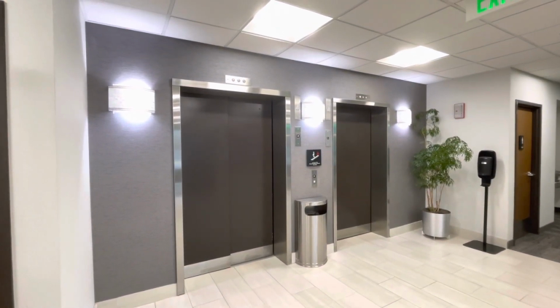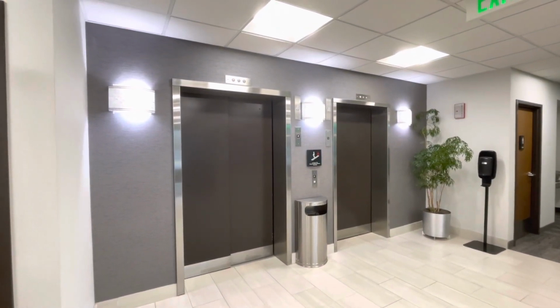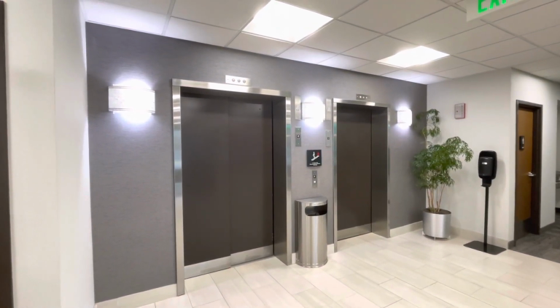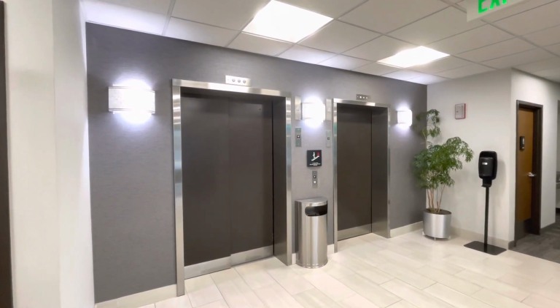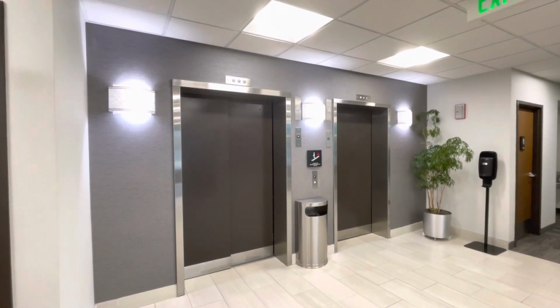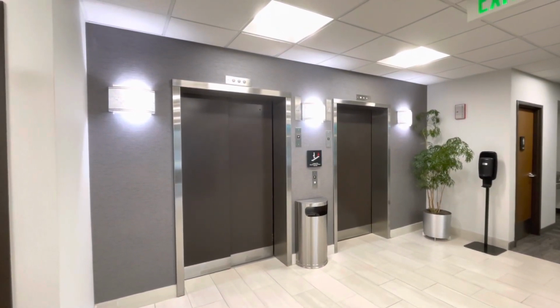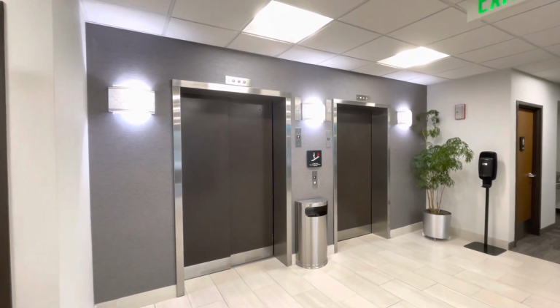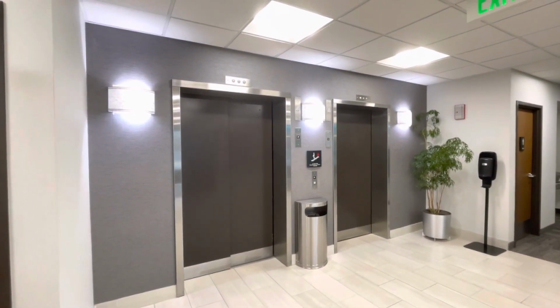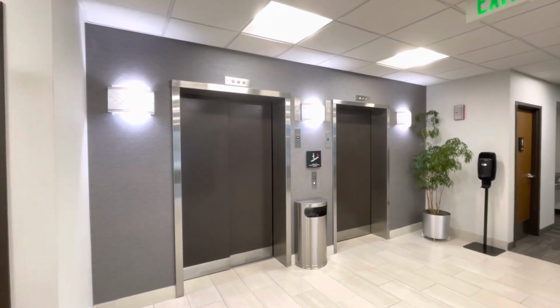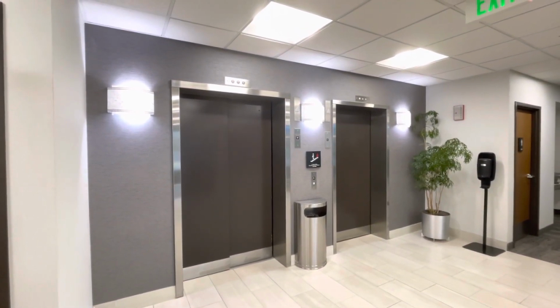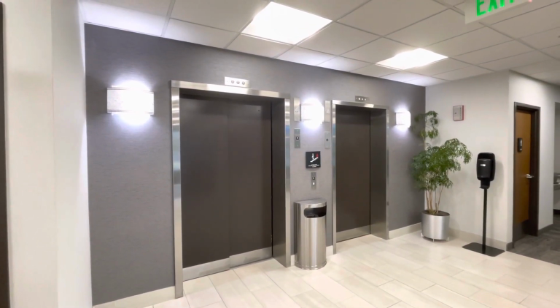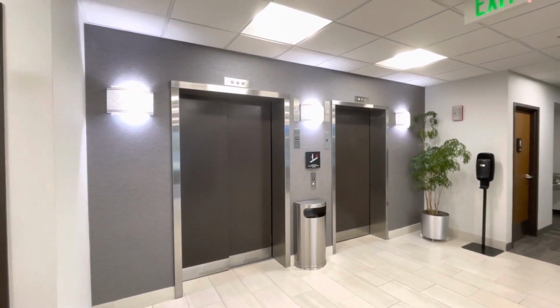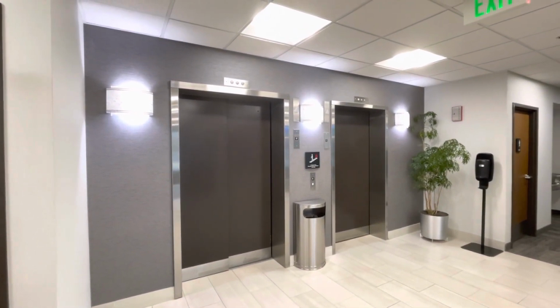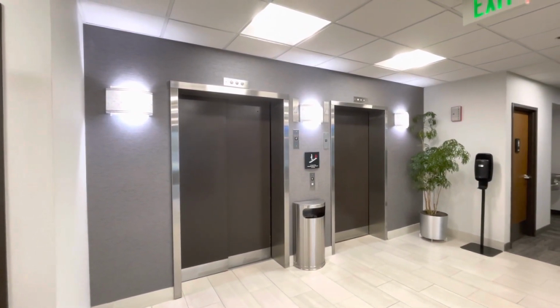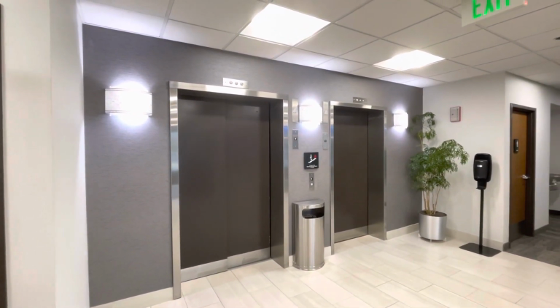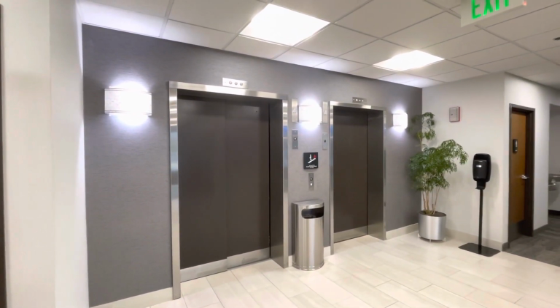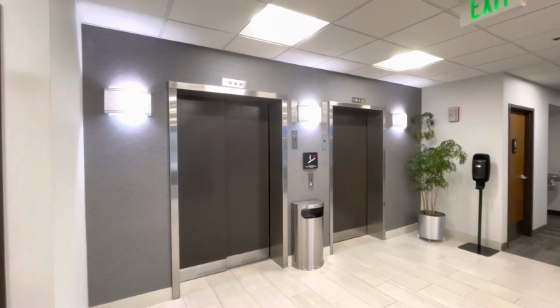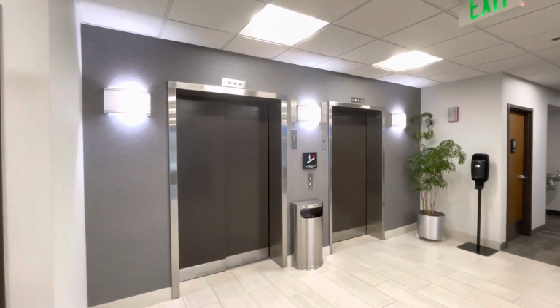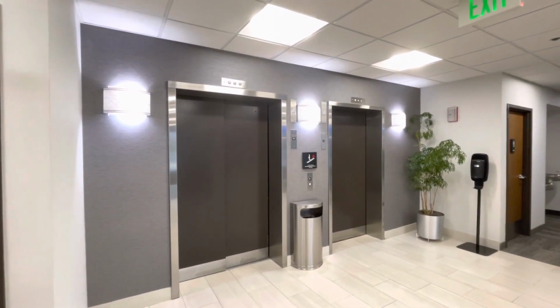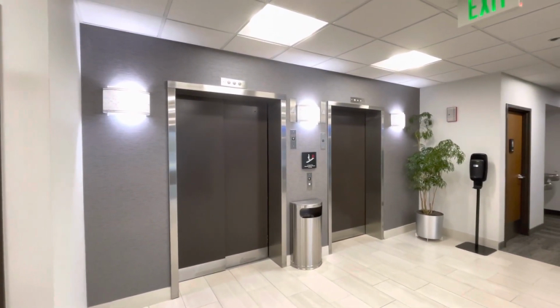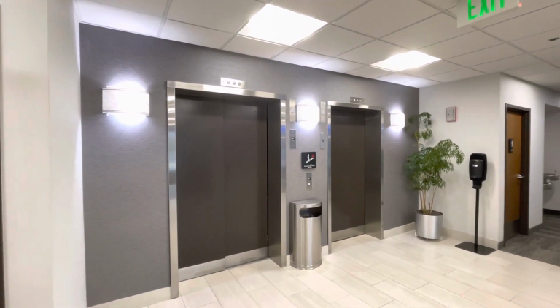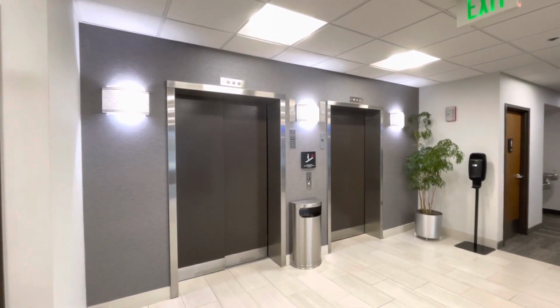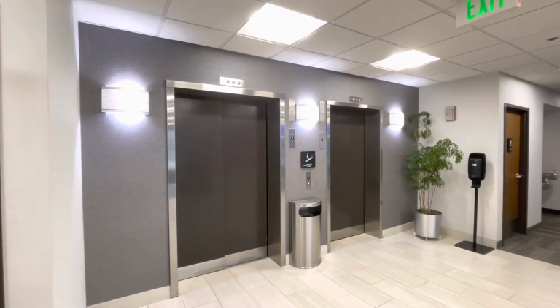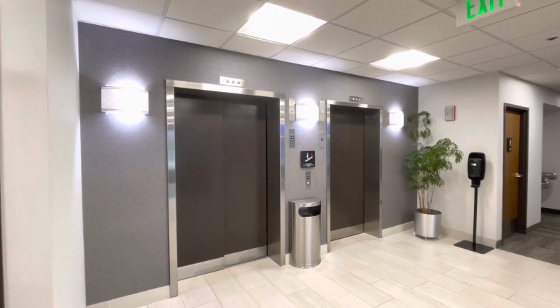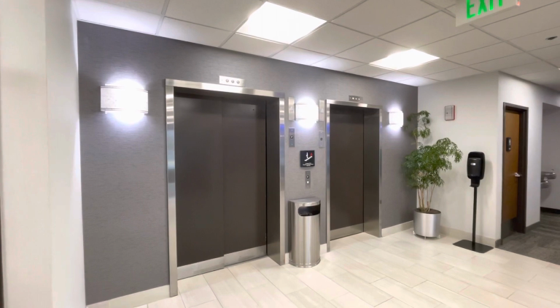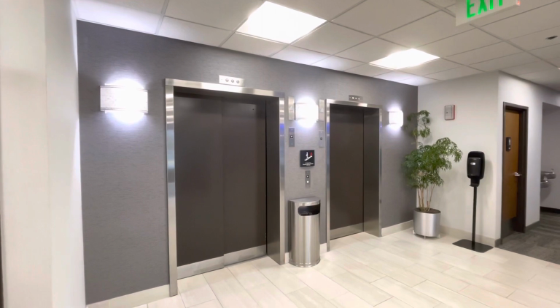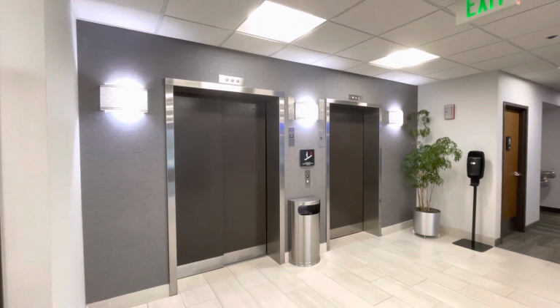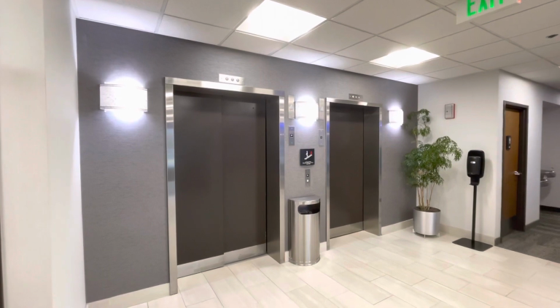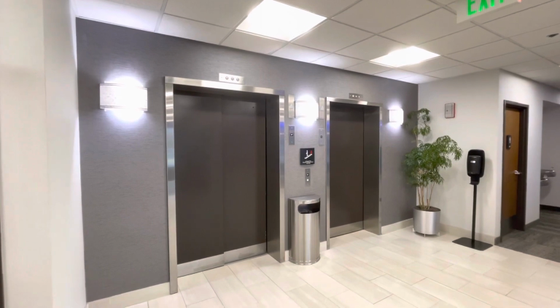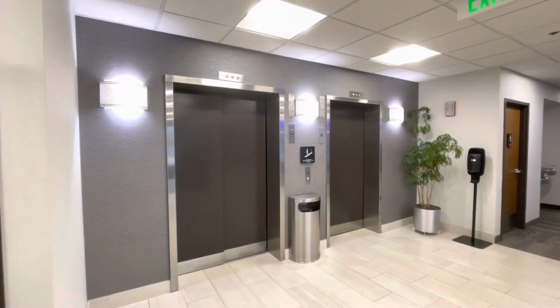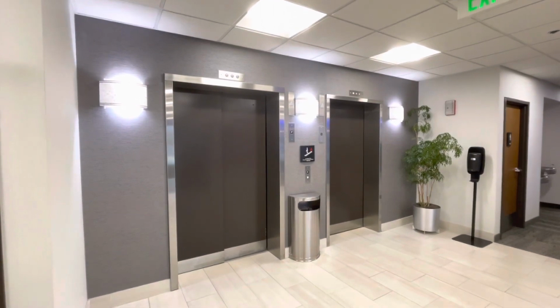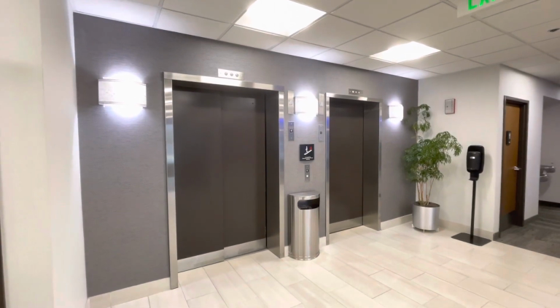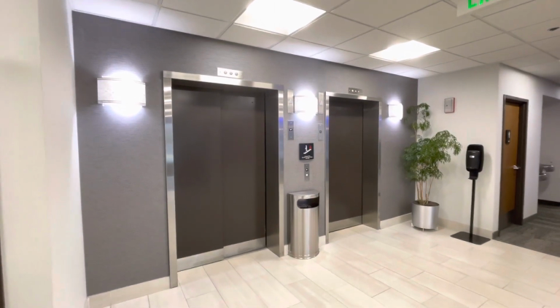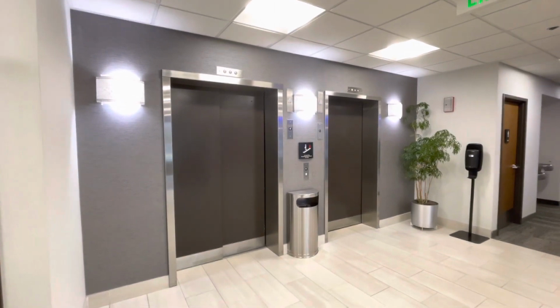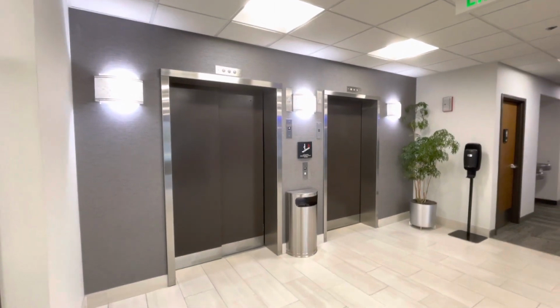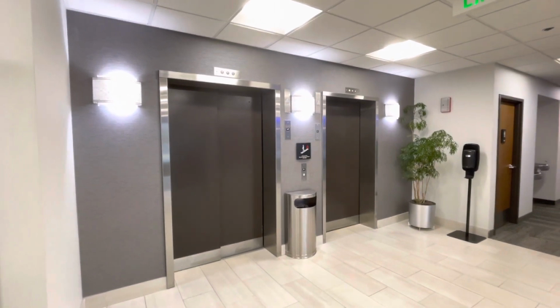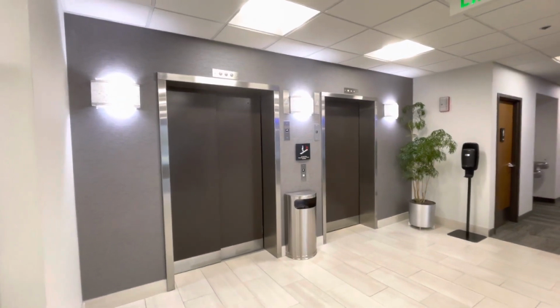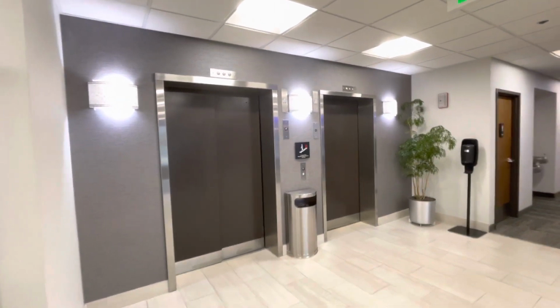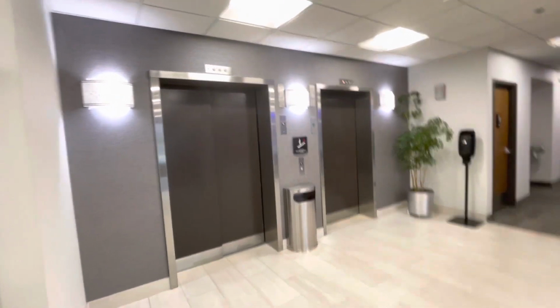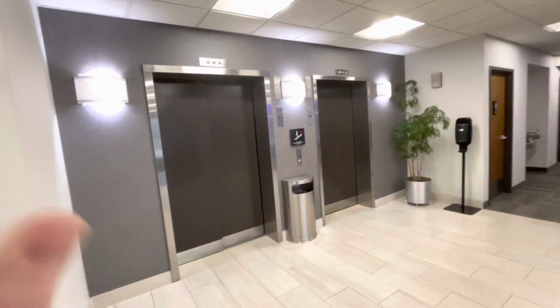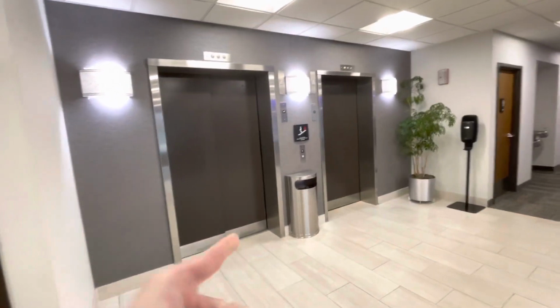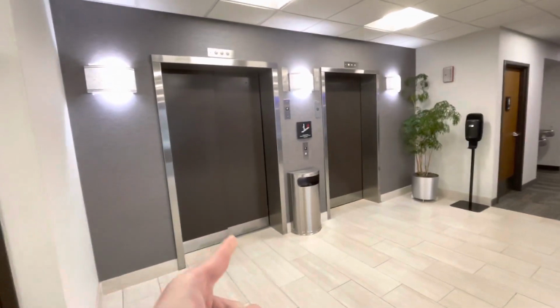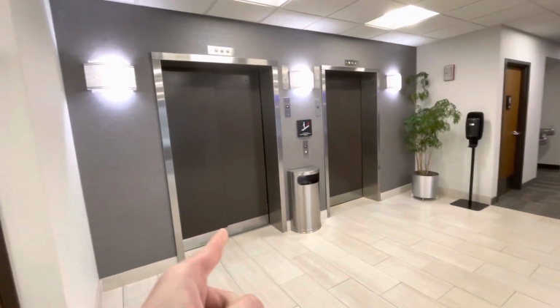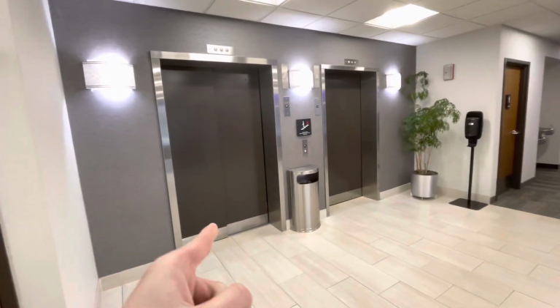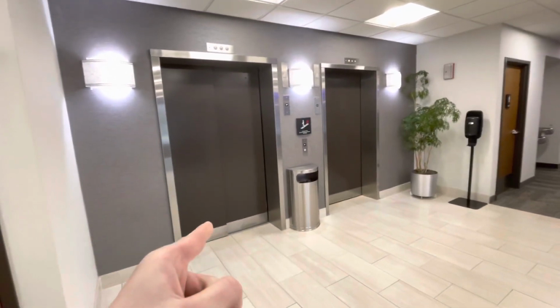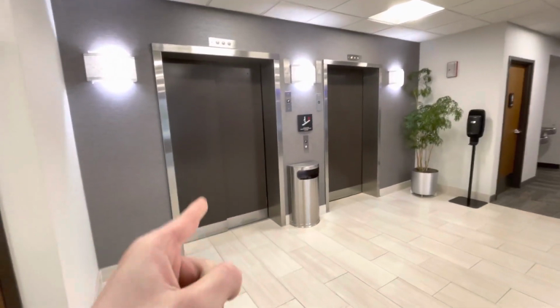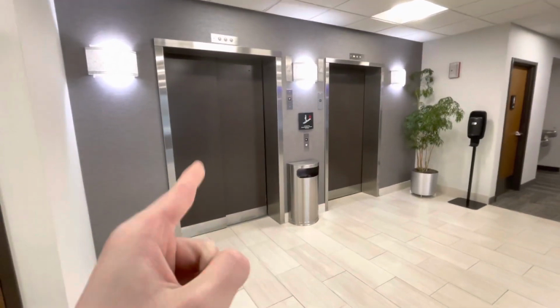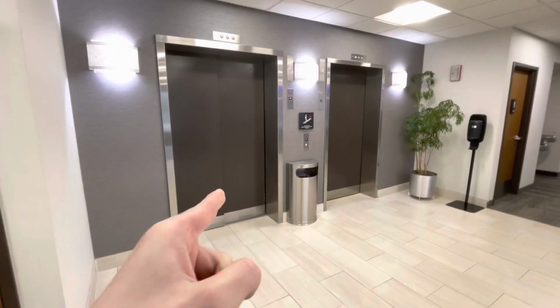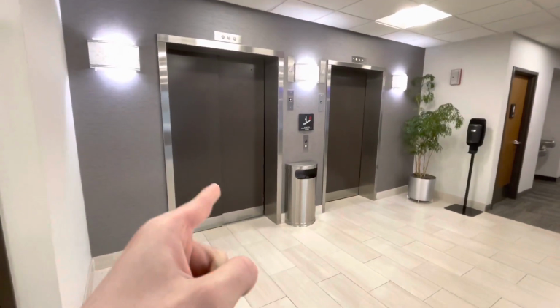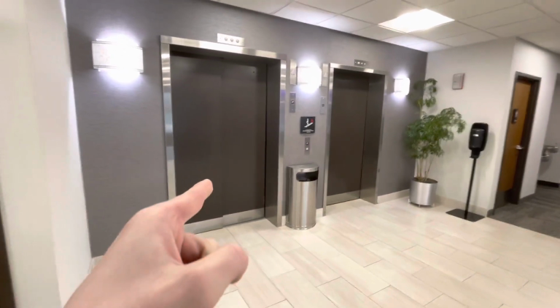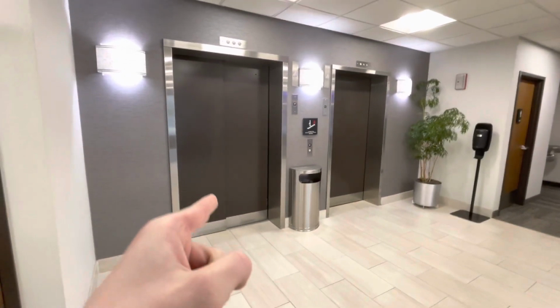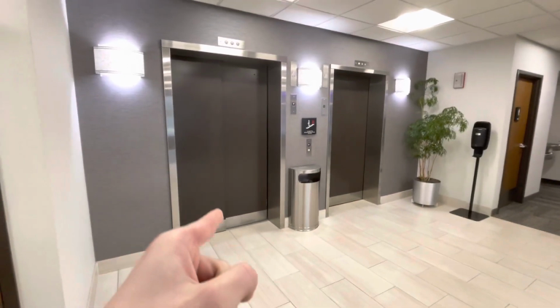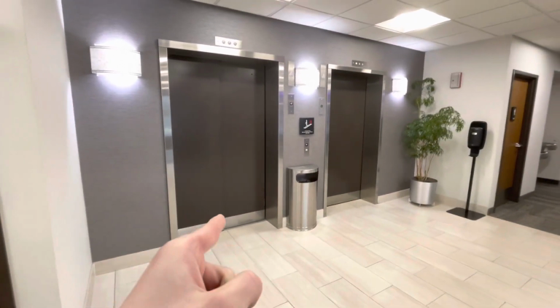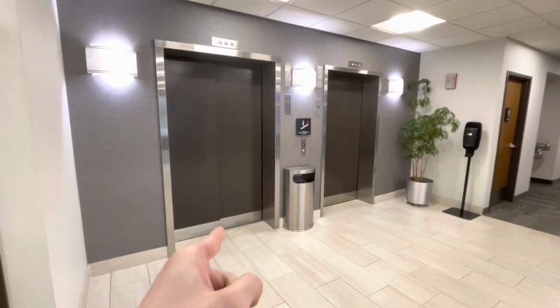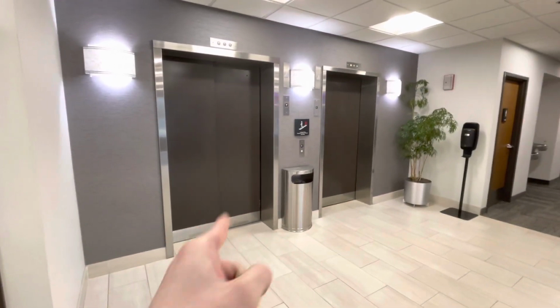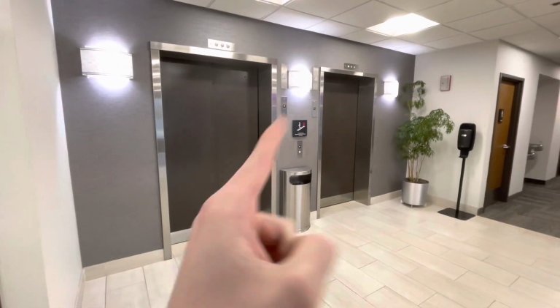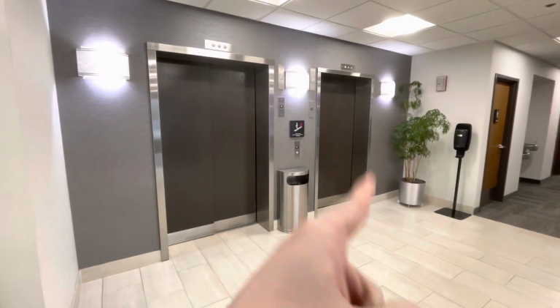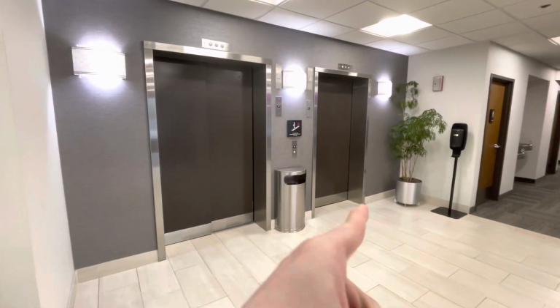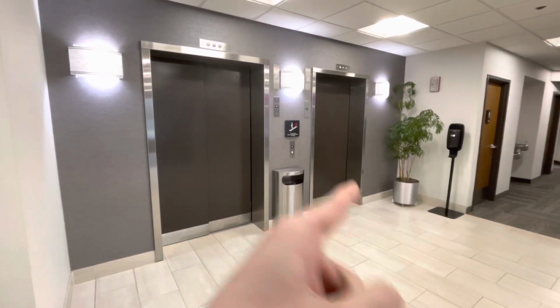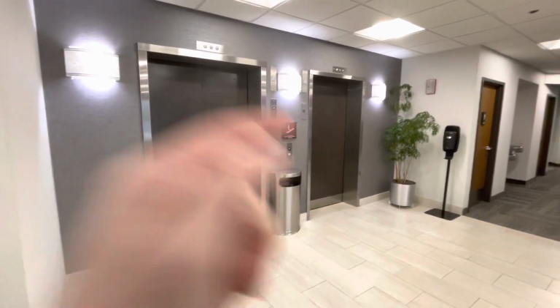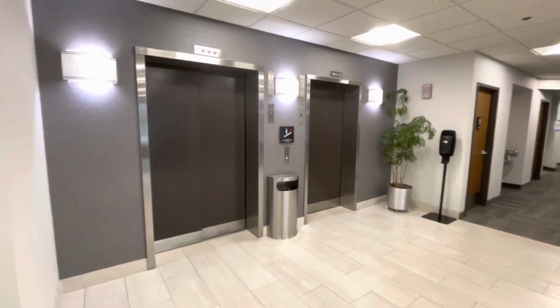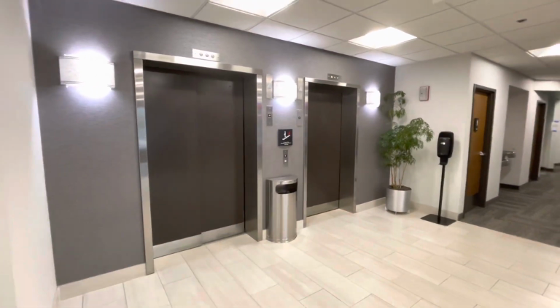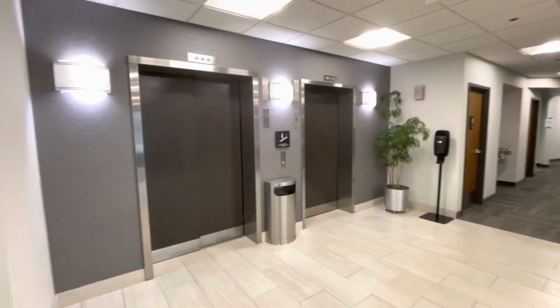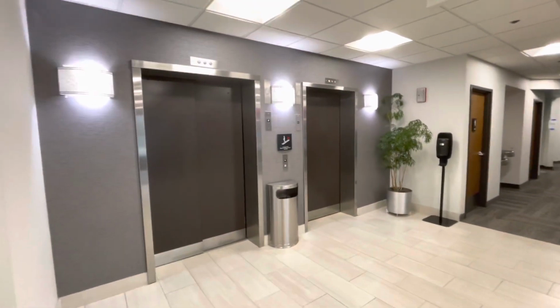Now check this out. This is probably one of the most interesting setups I've seen. On the left, two-speed sliding. On the right, single slide.